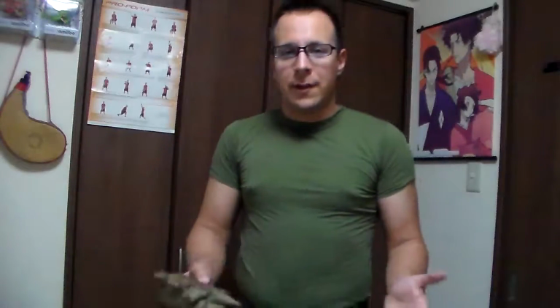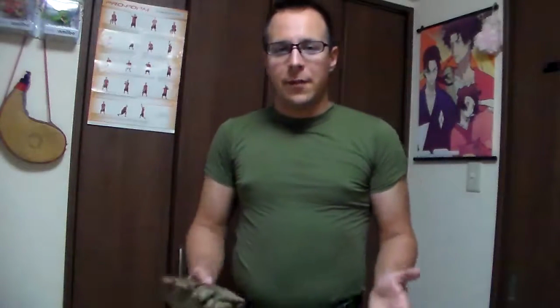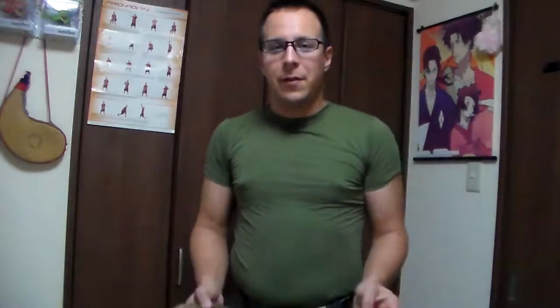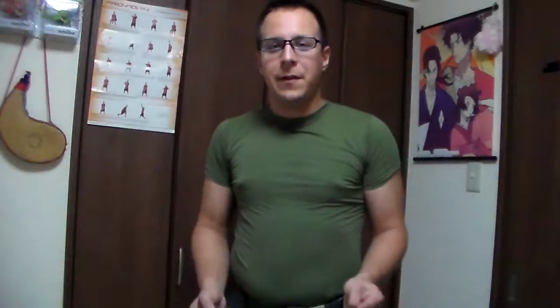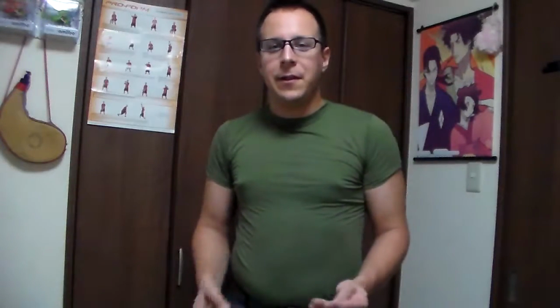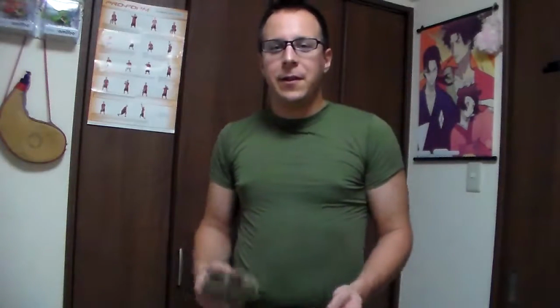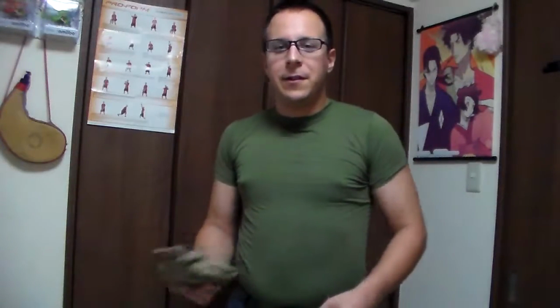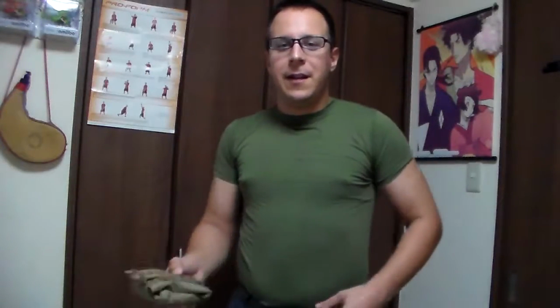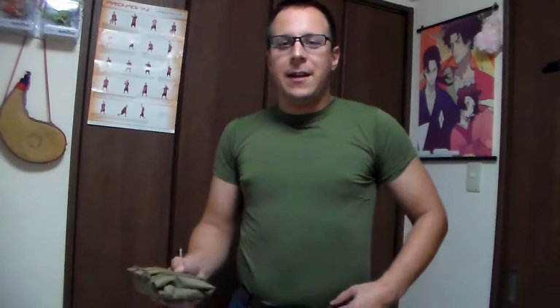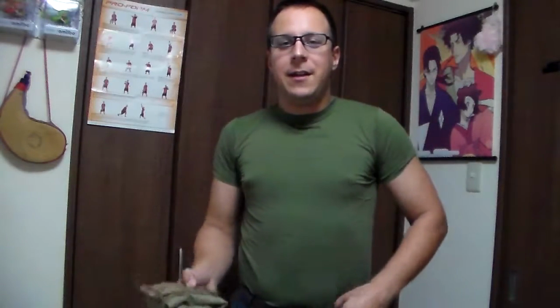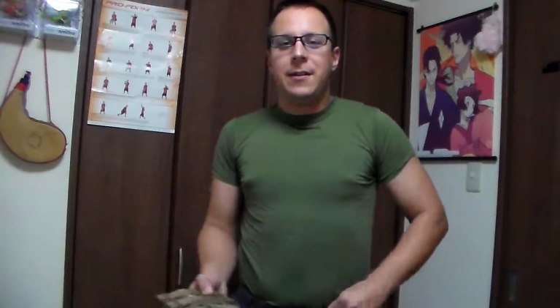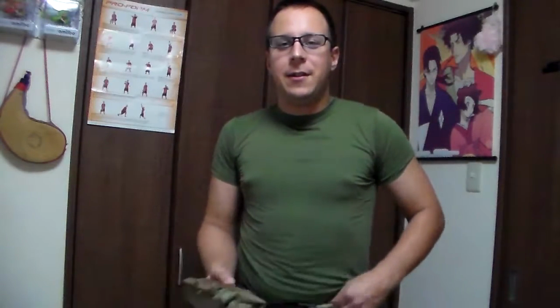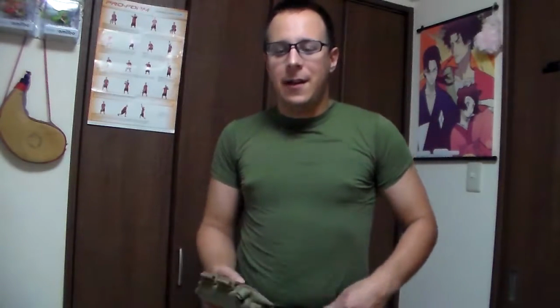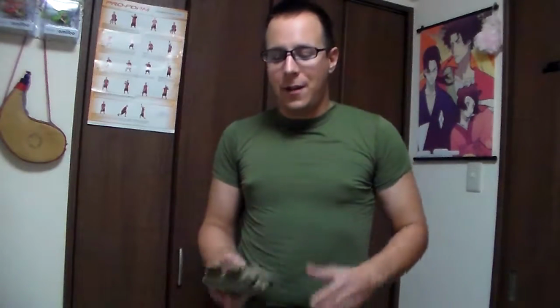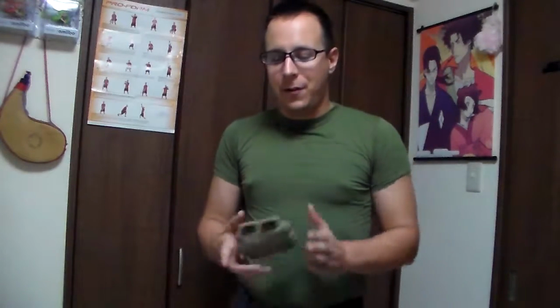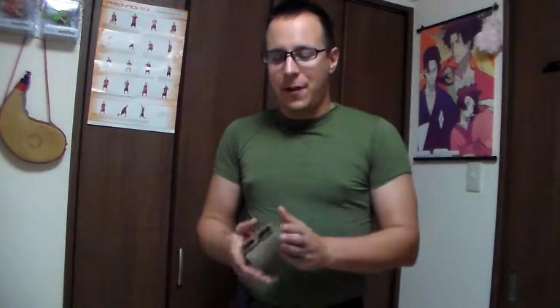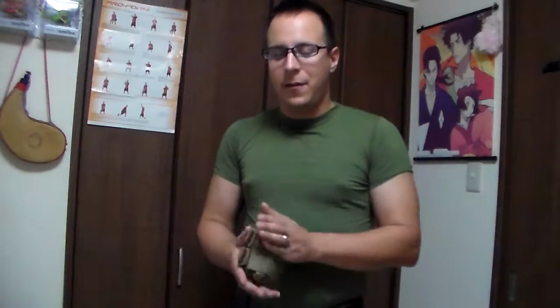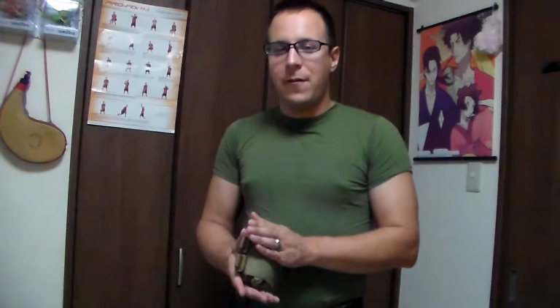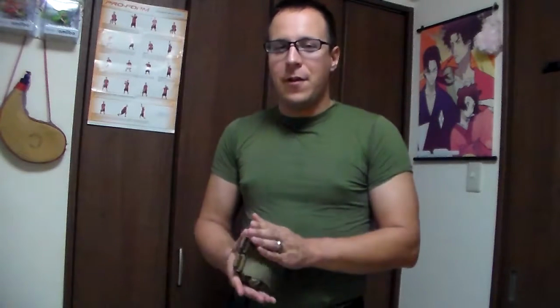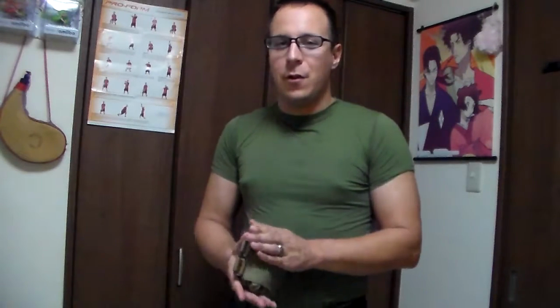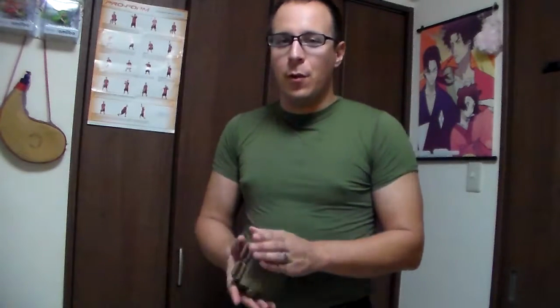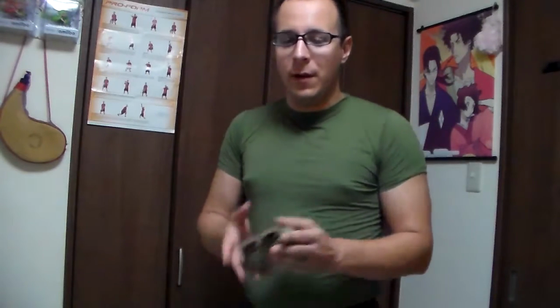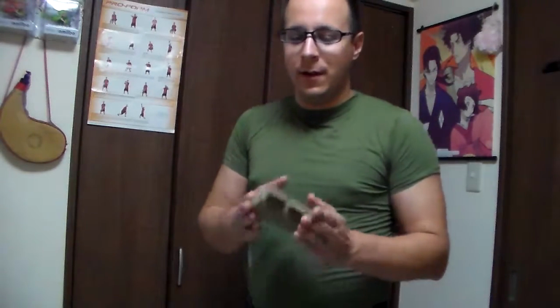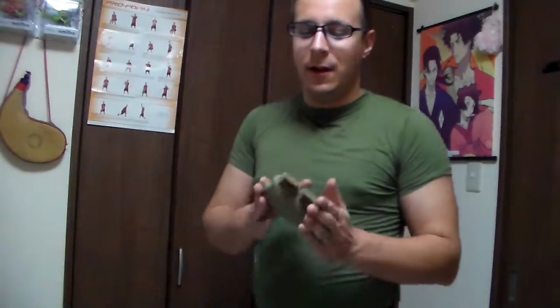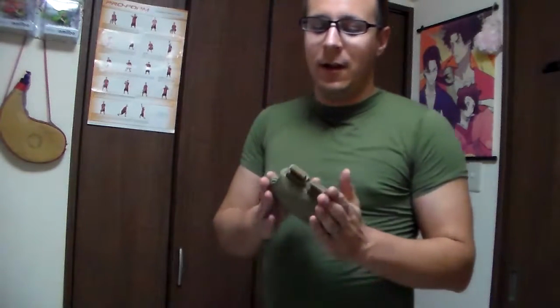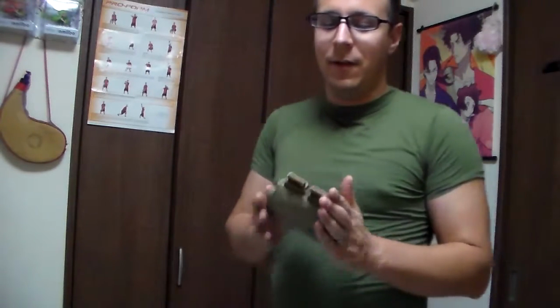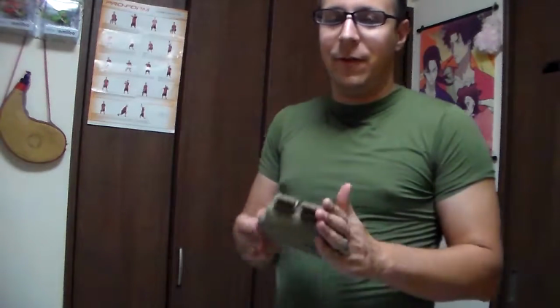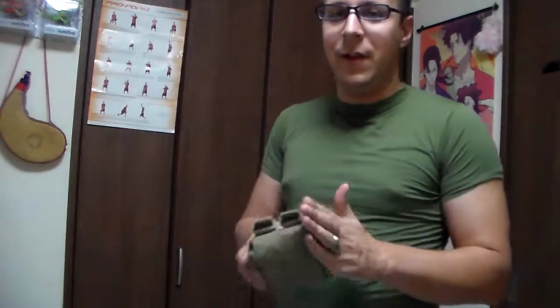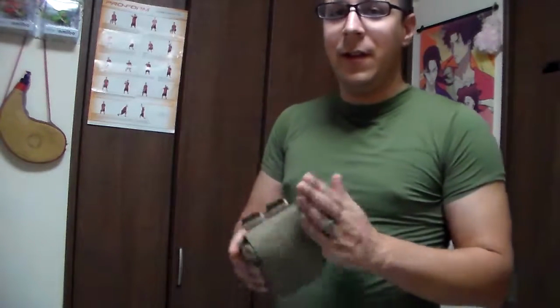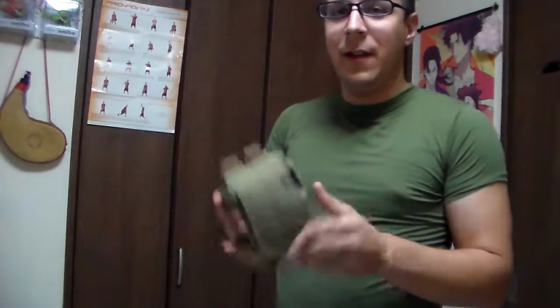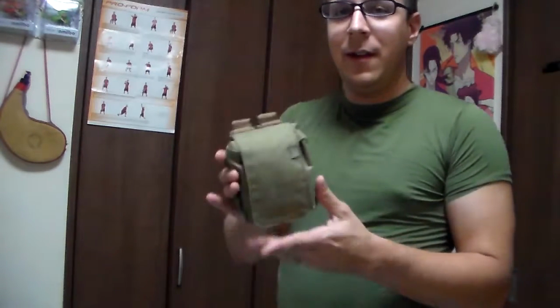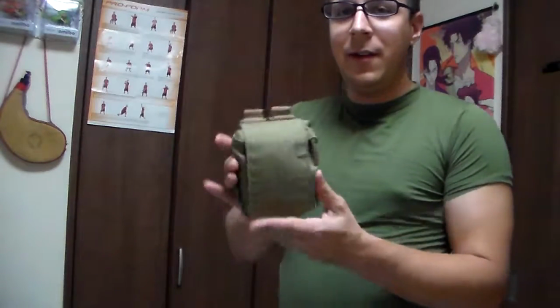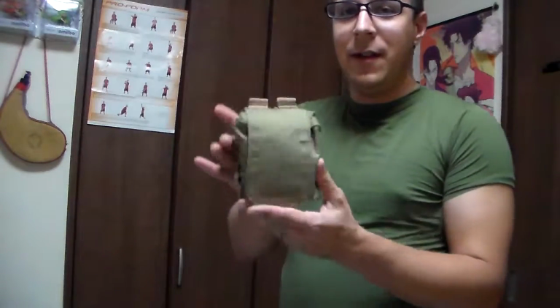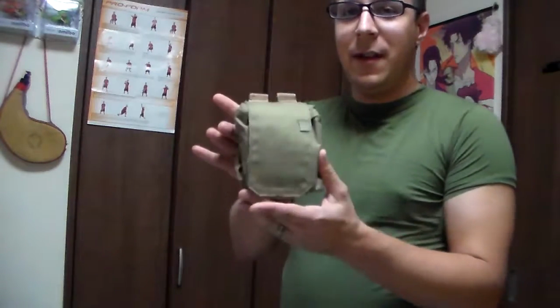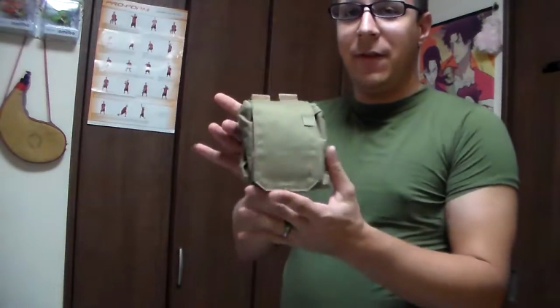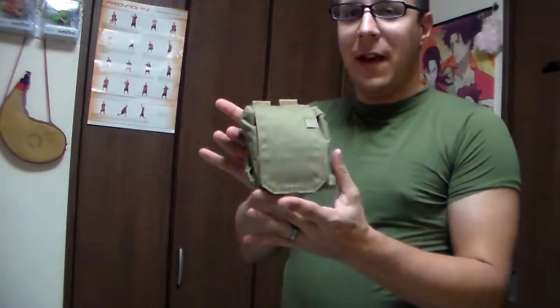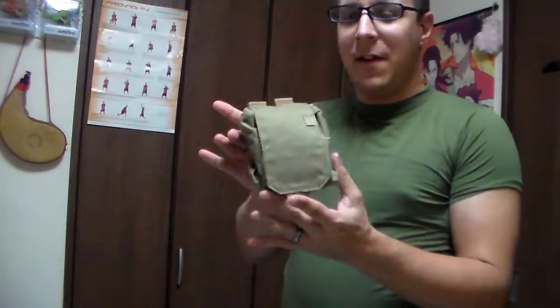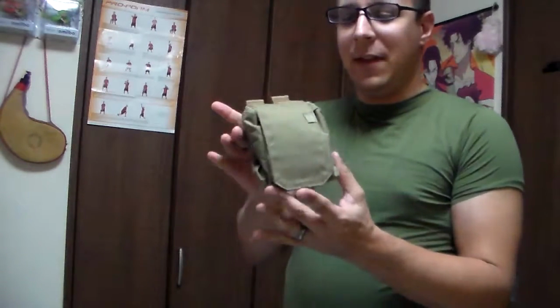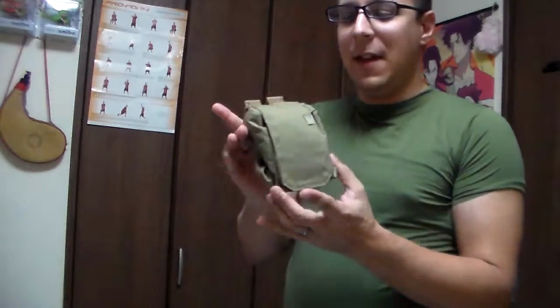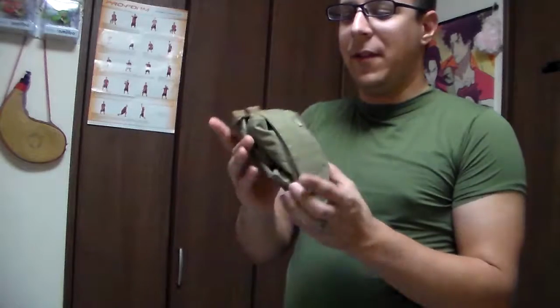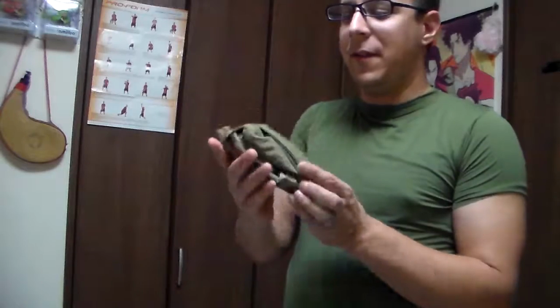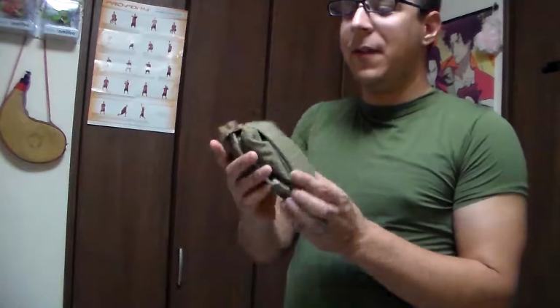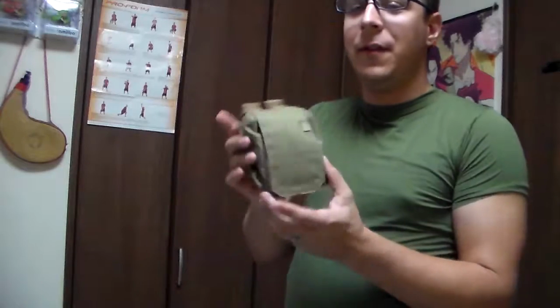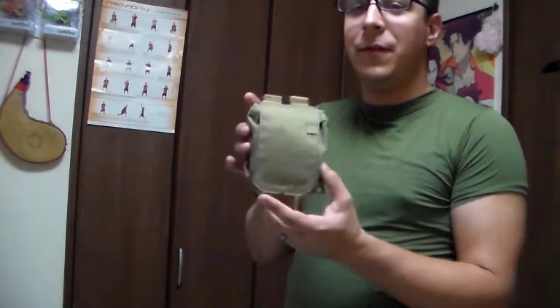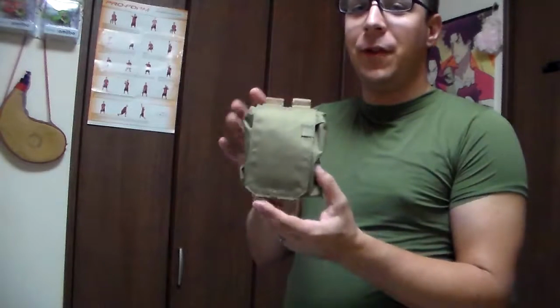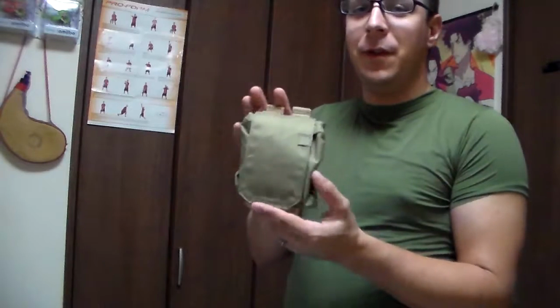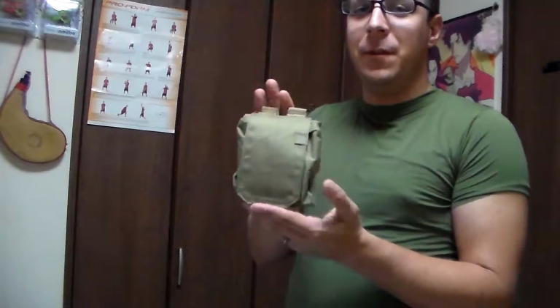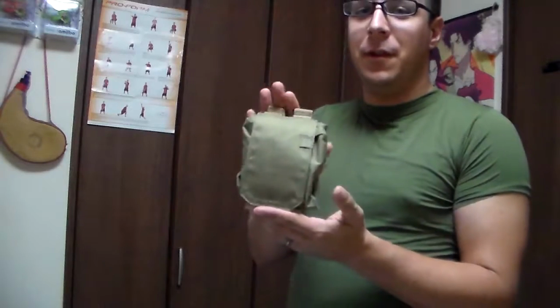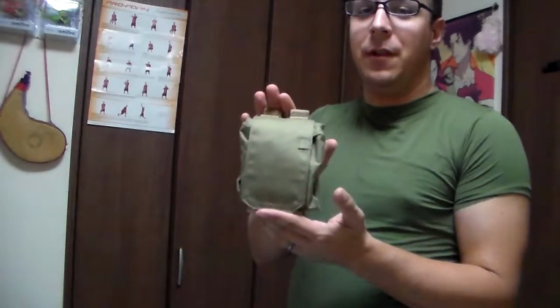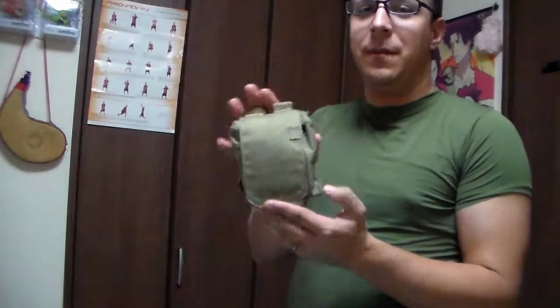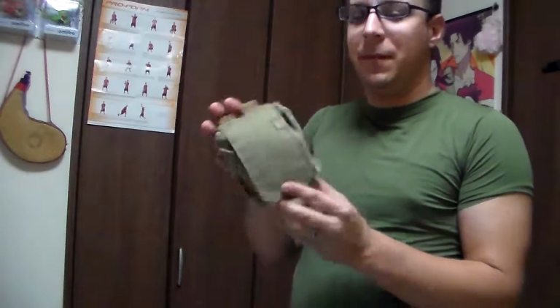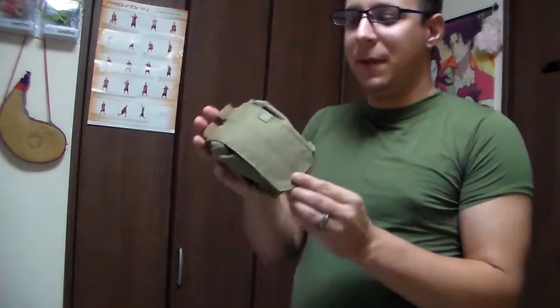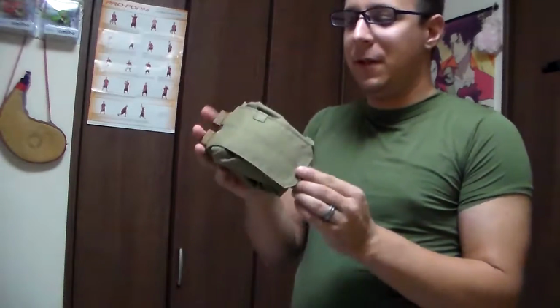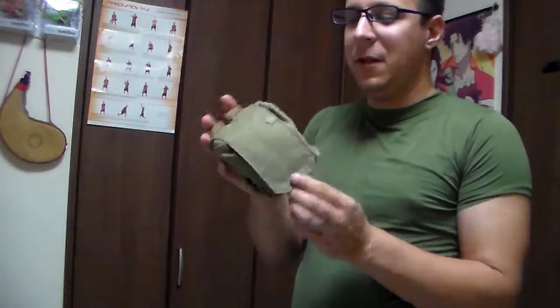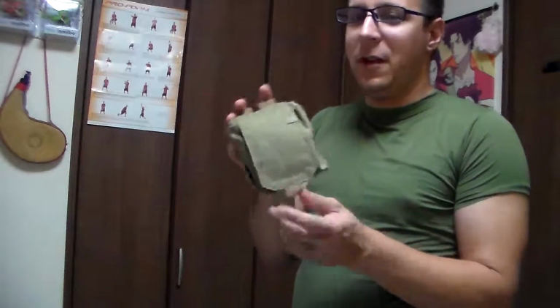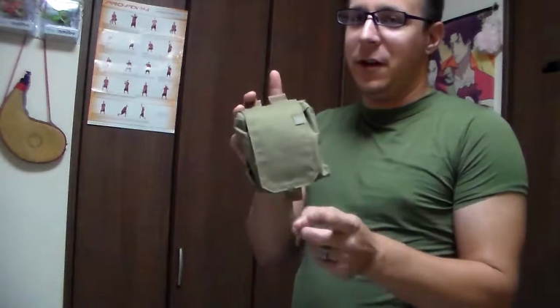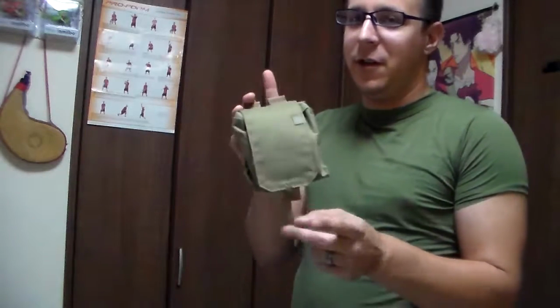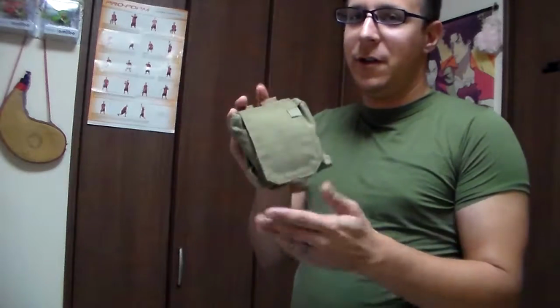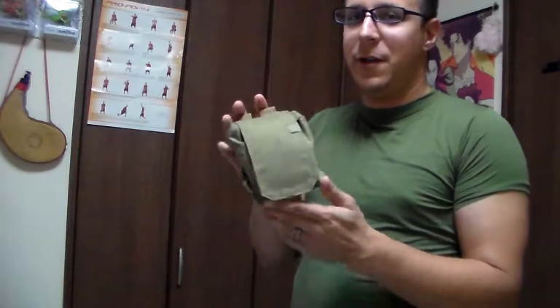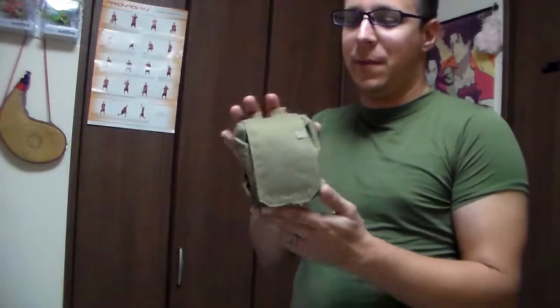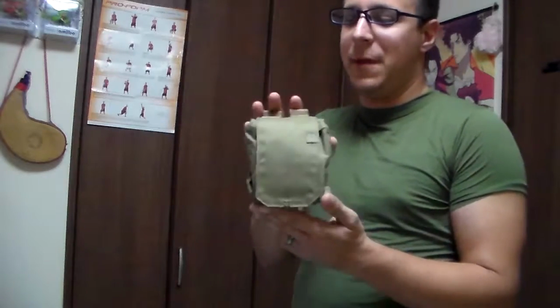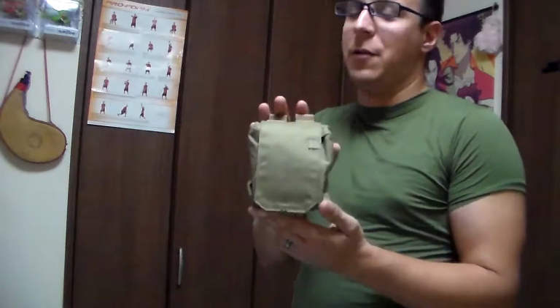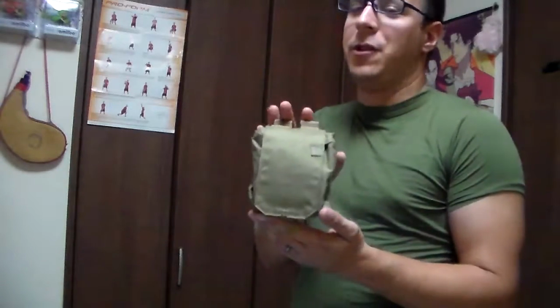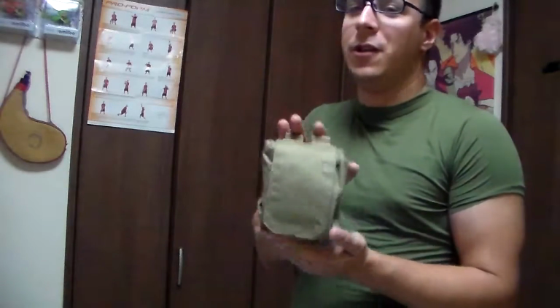Greetings, everyone. The Good Sir Knight here today with a review of the 5.11 foldable large dump pouch.